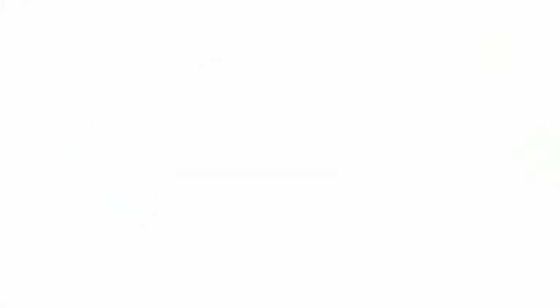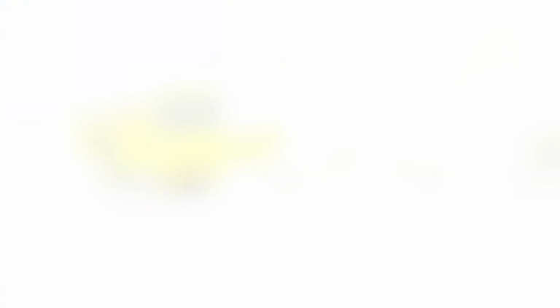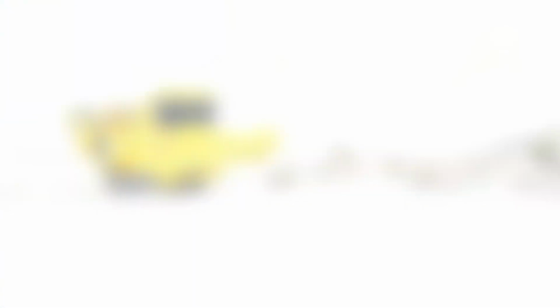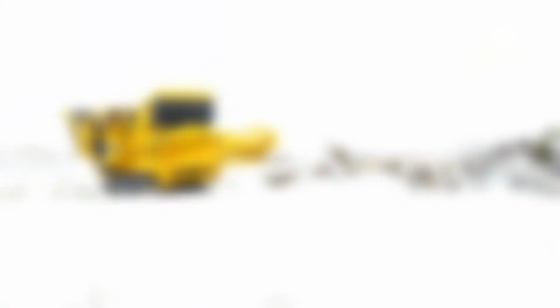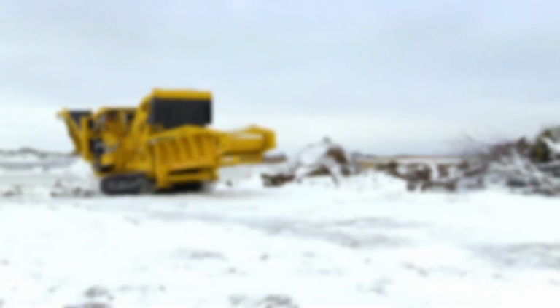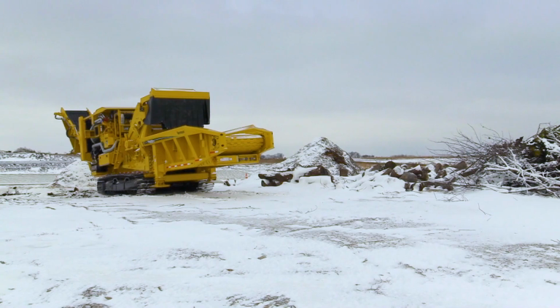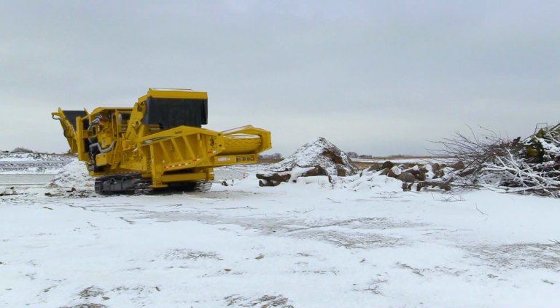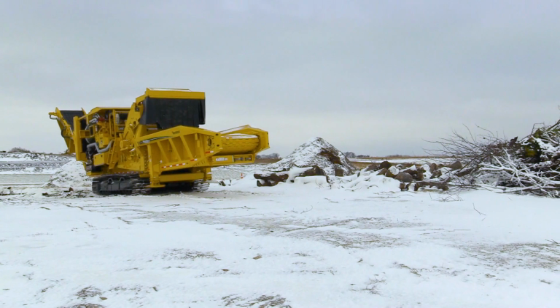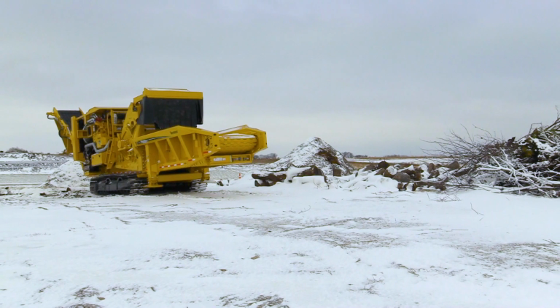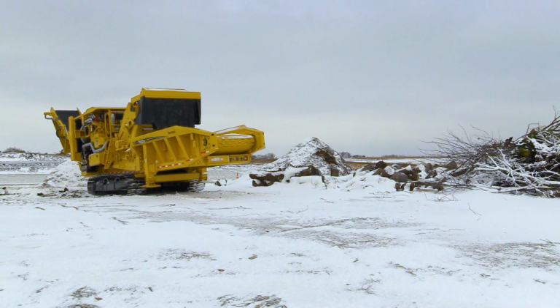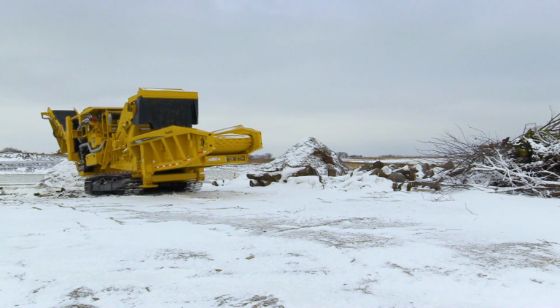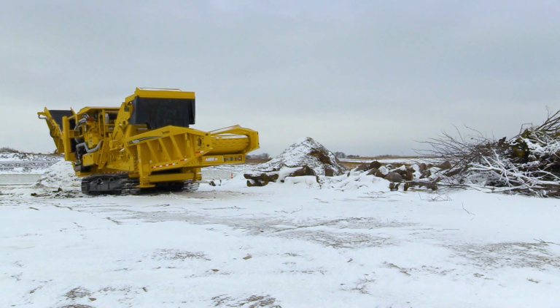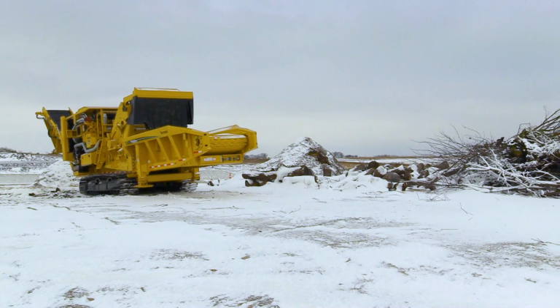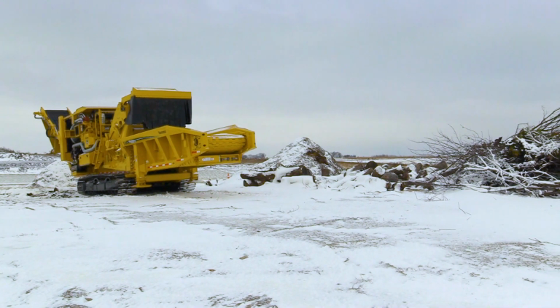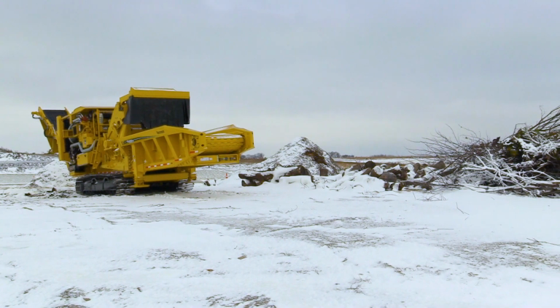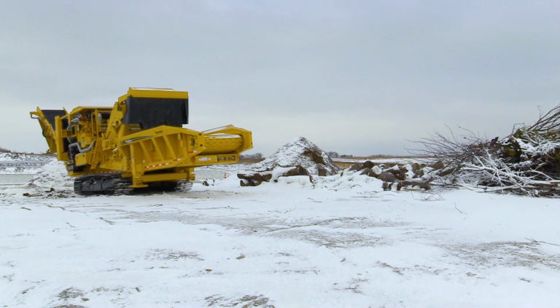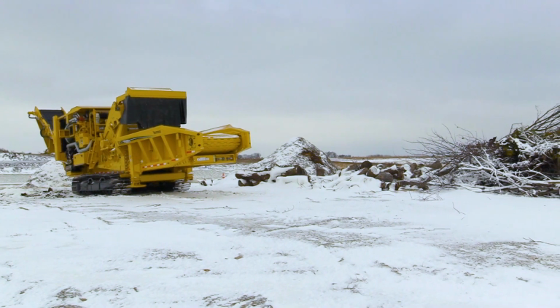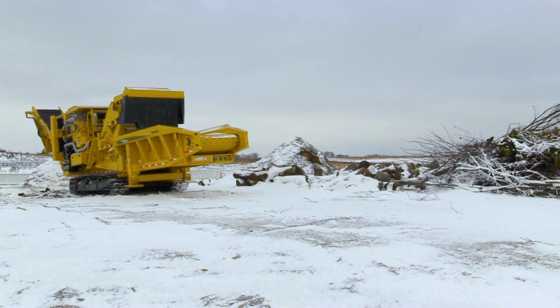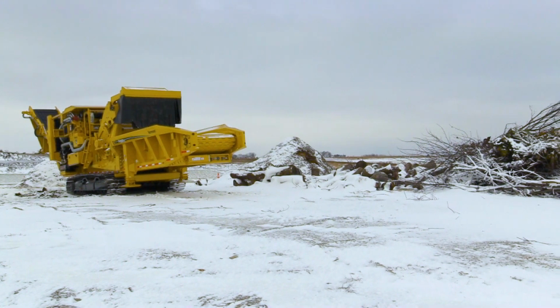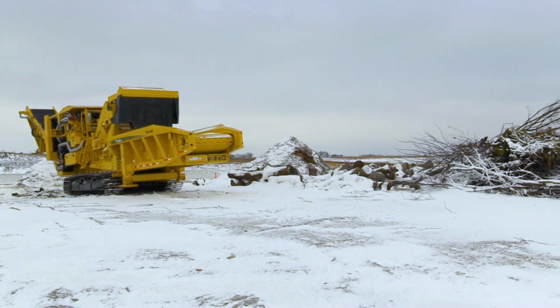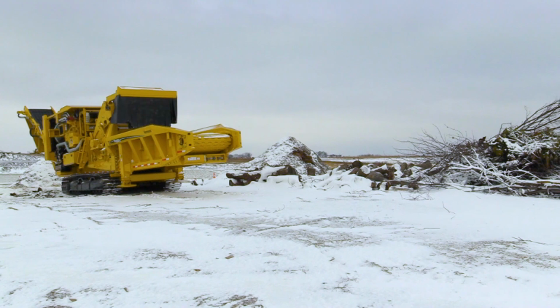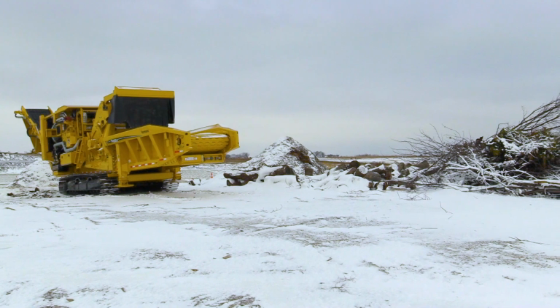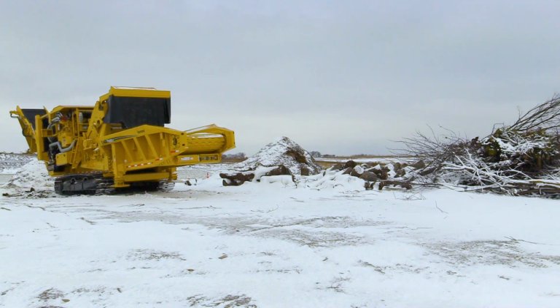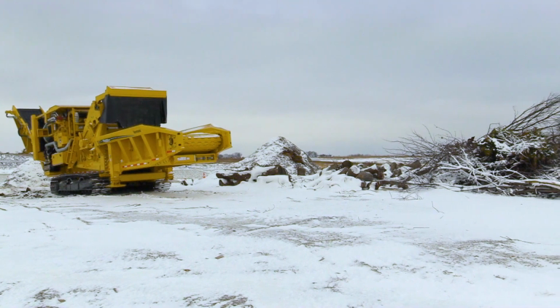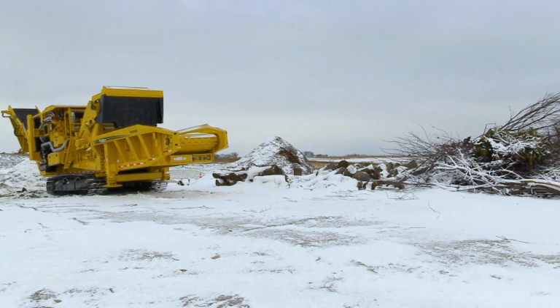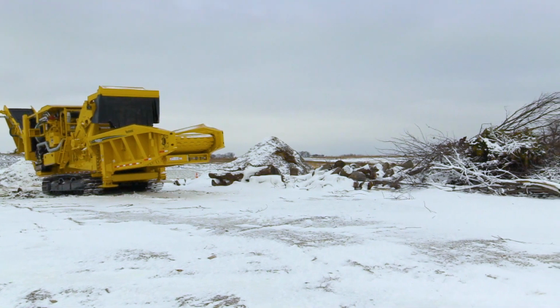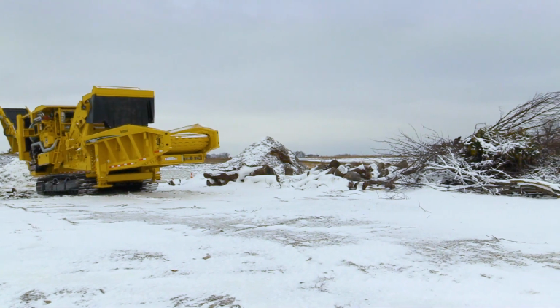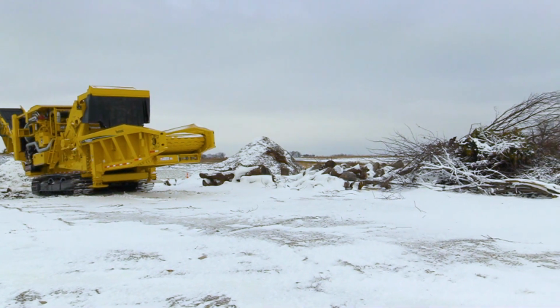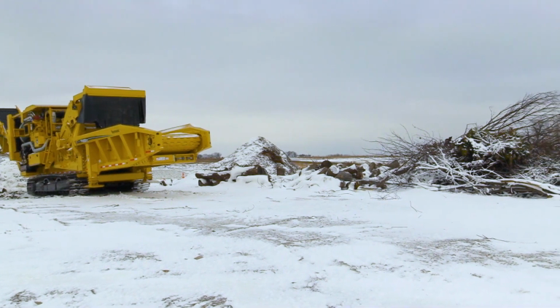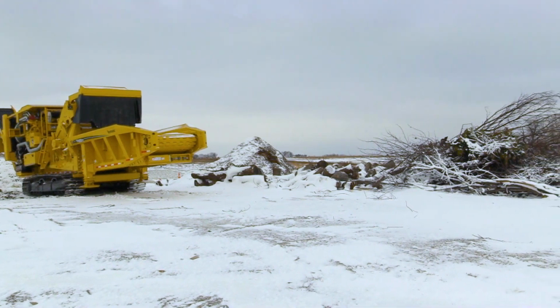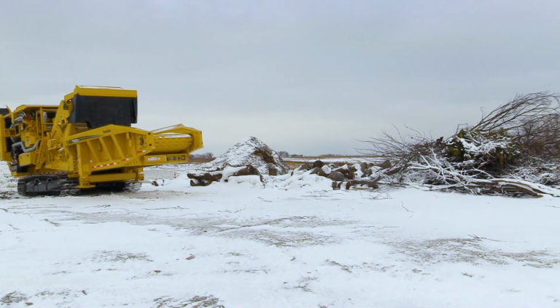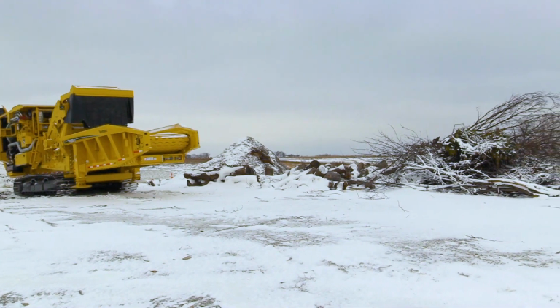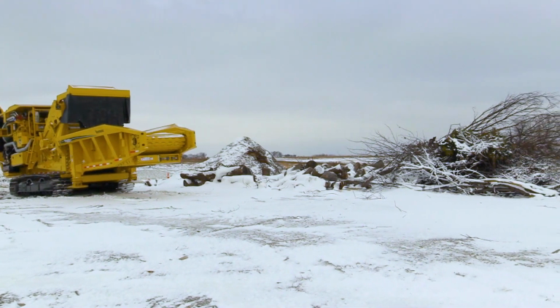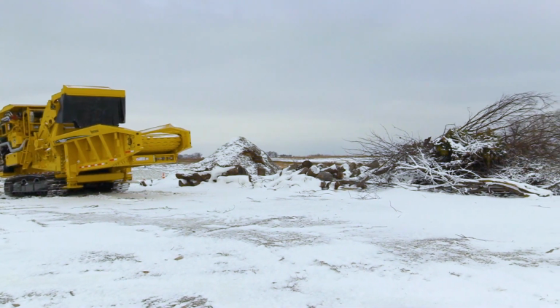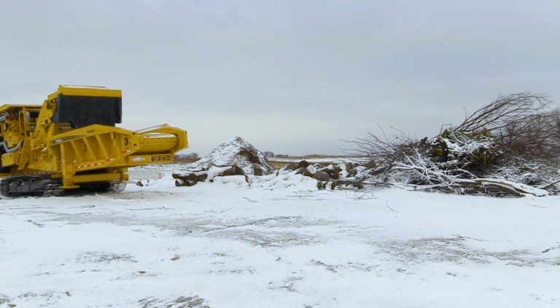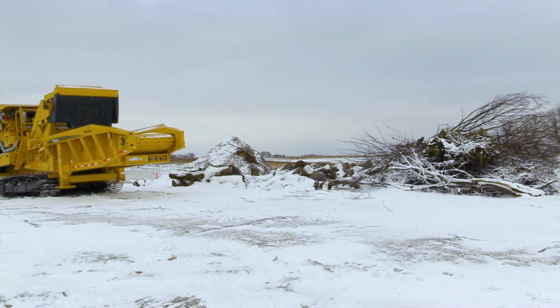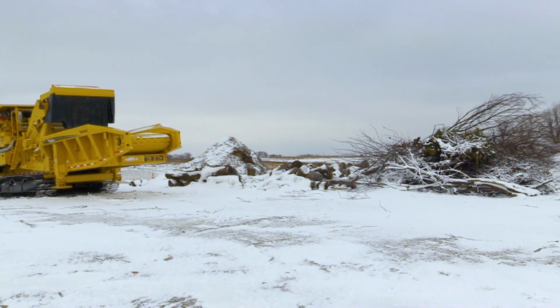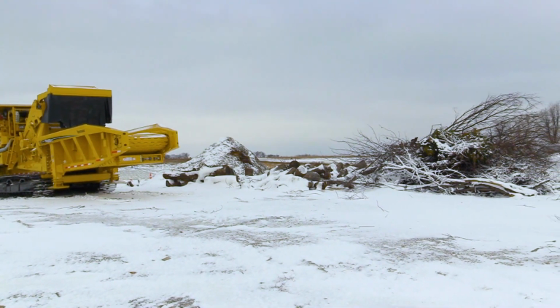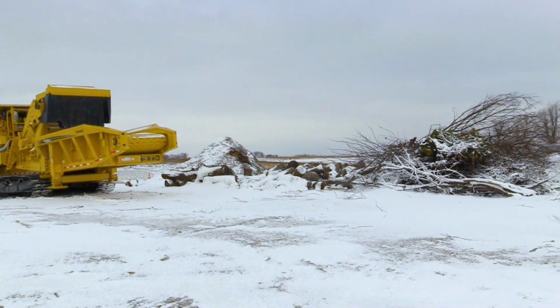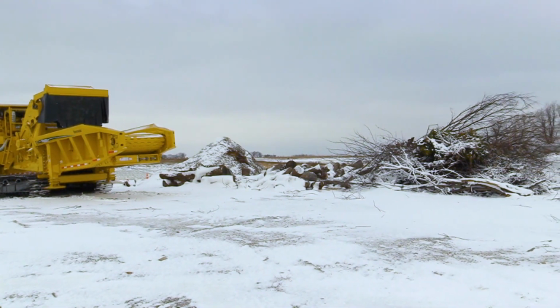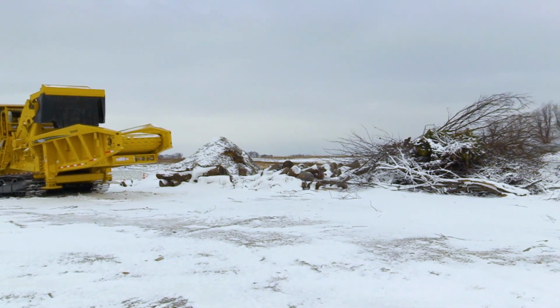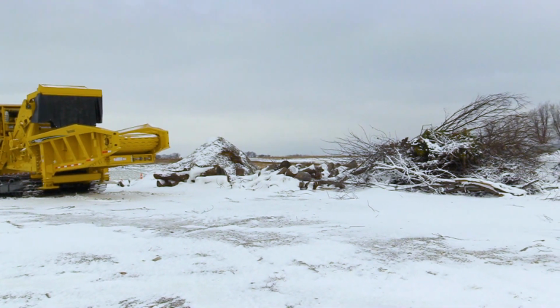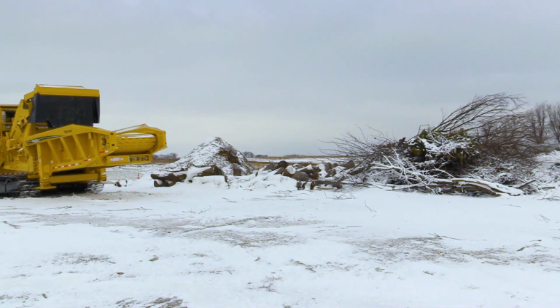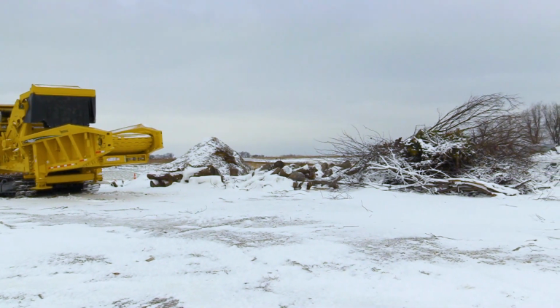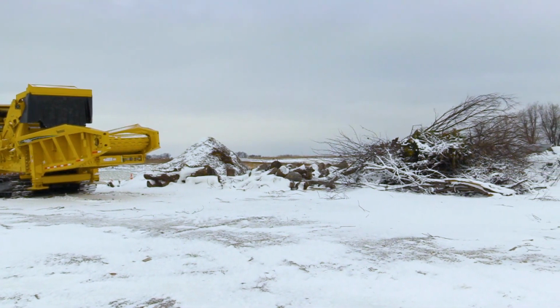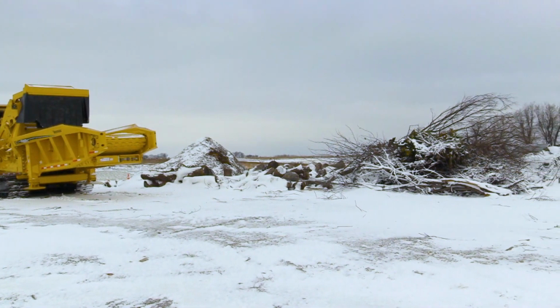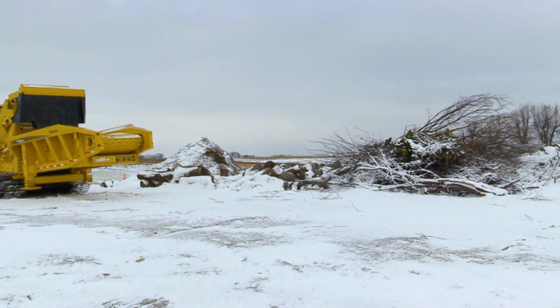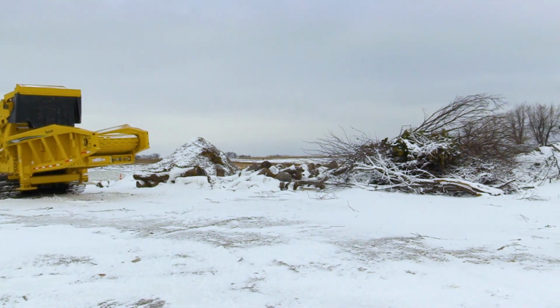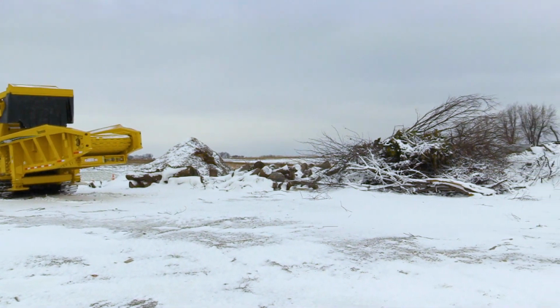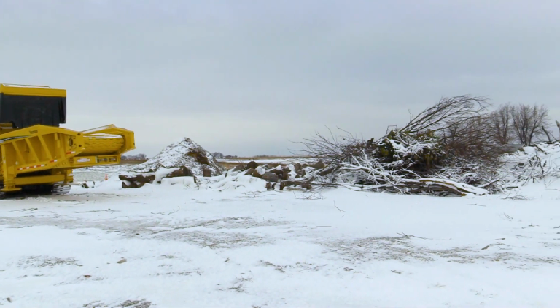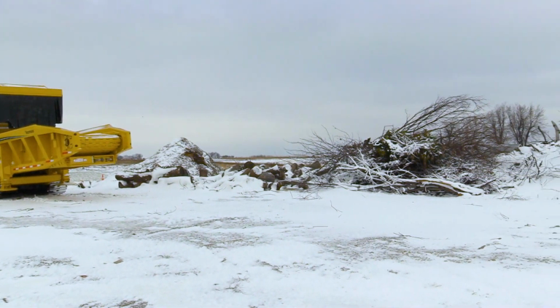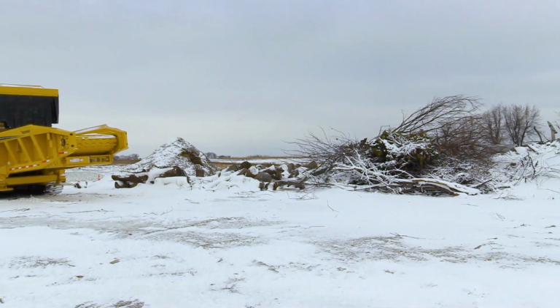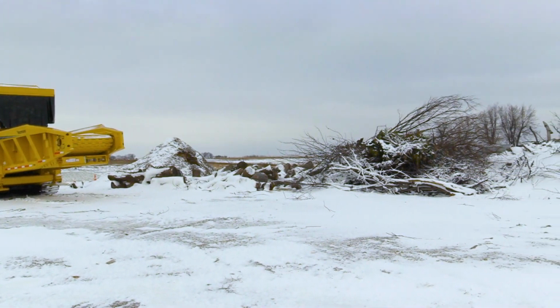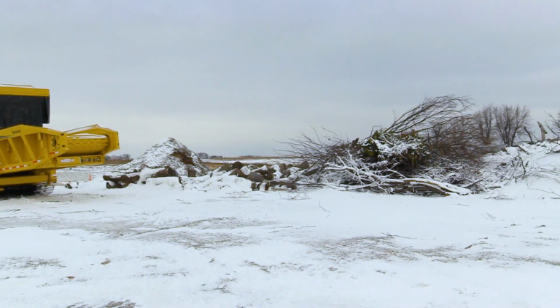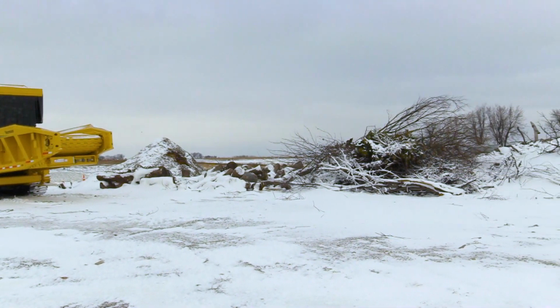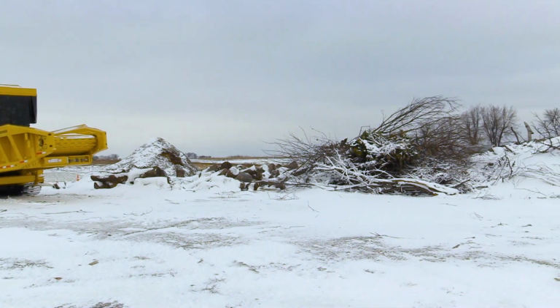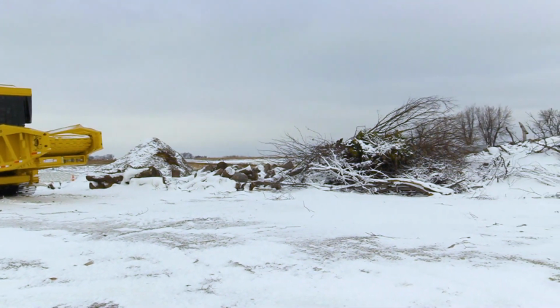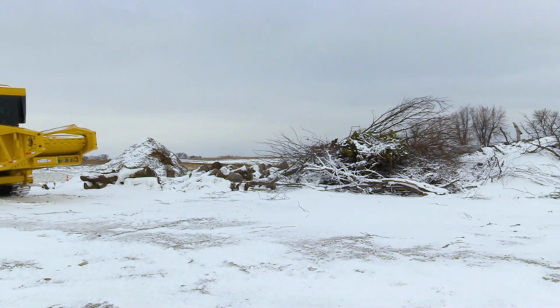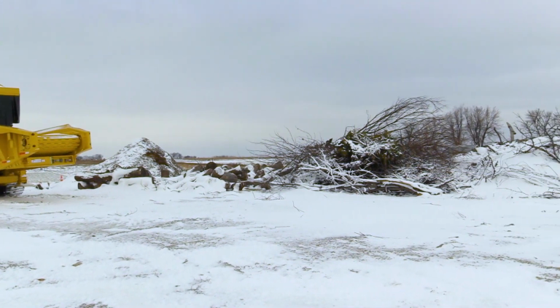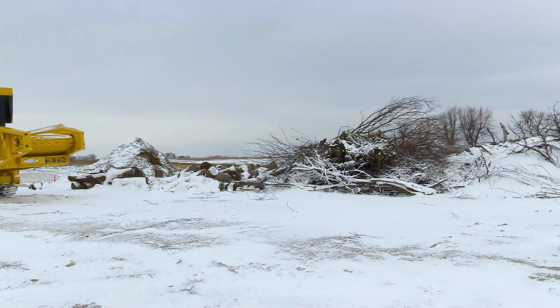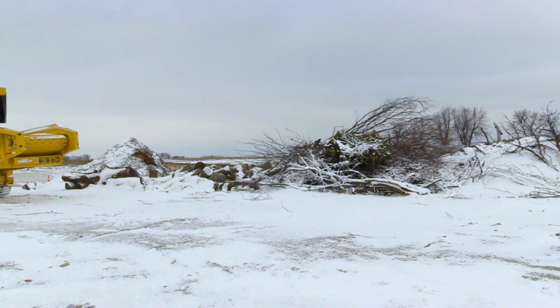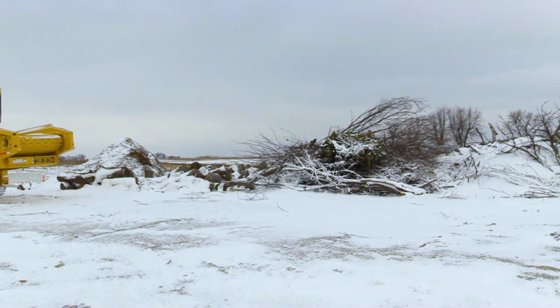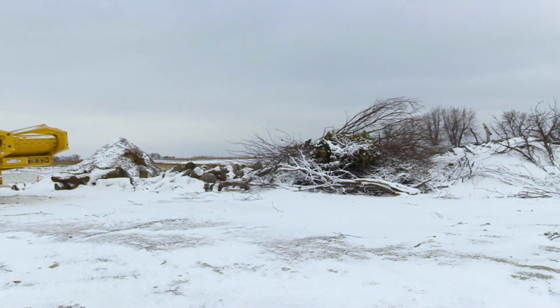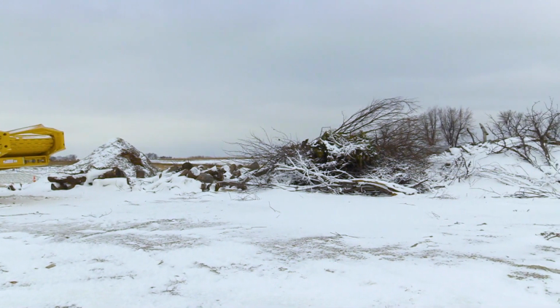For more information about belt tracking, reference the machine's maintenance manual or contact your local Vermeer dealer.